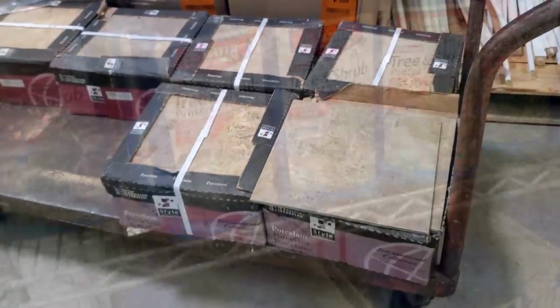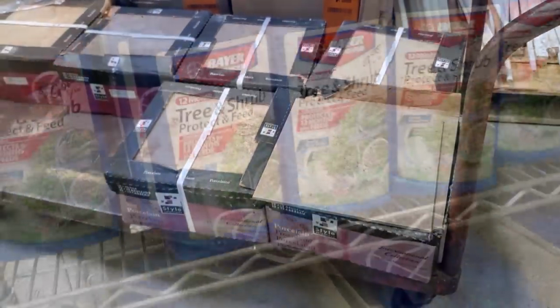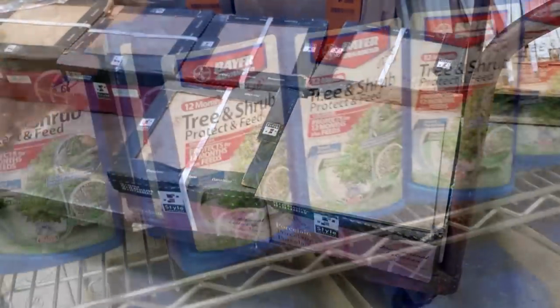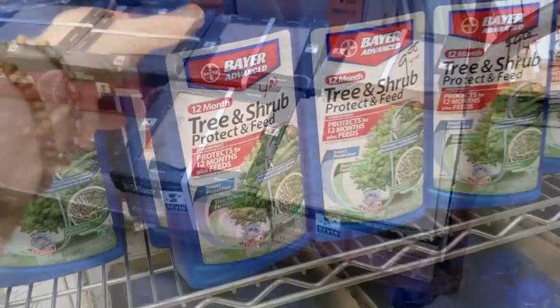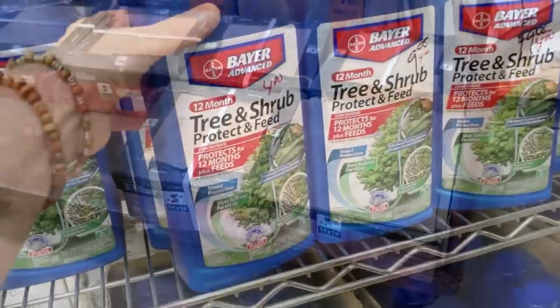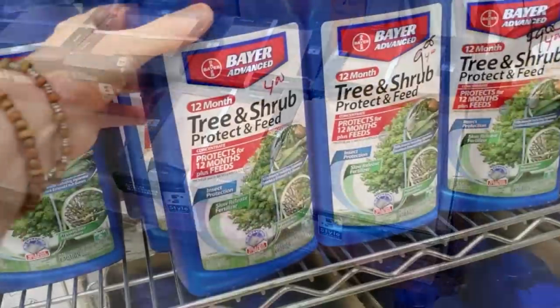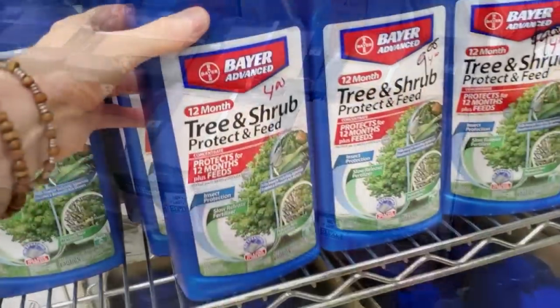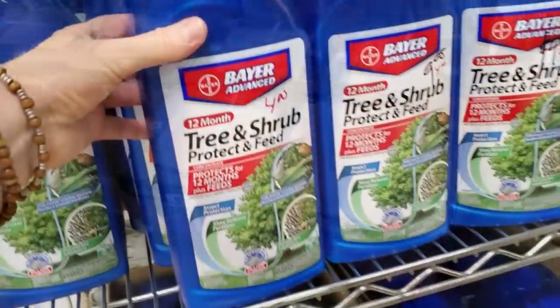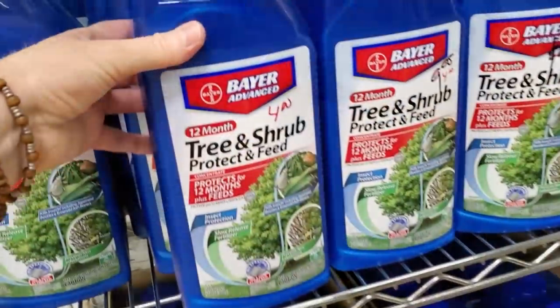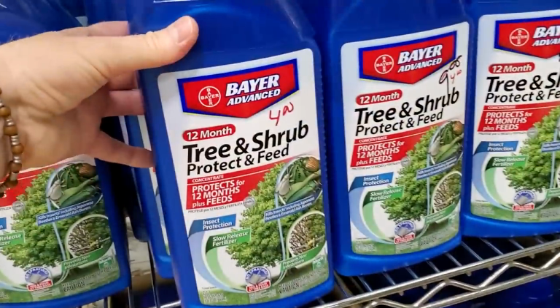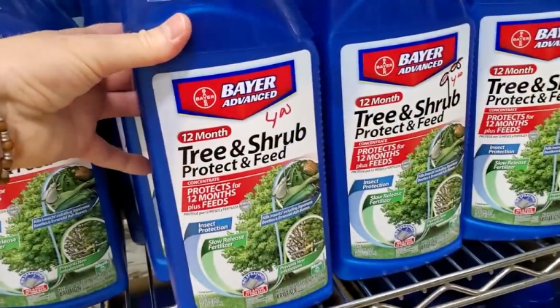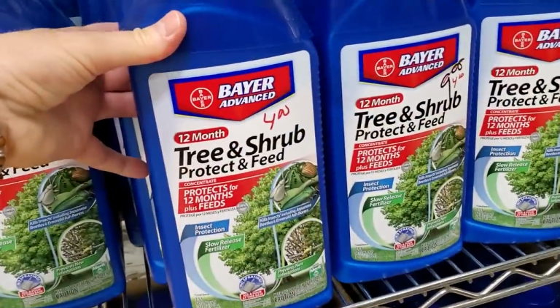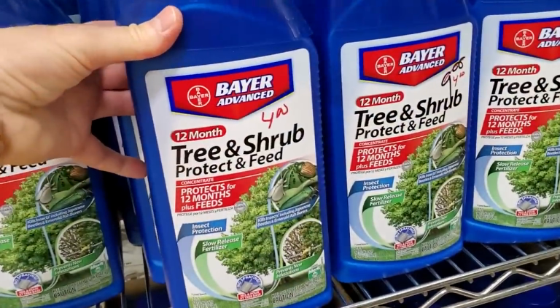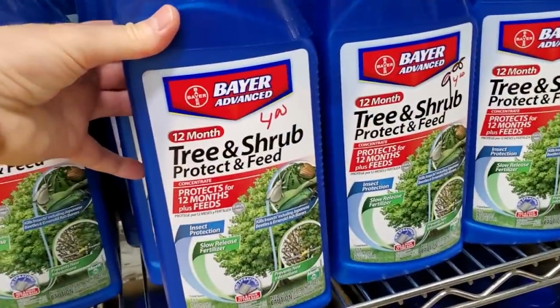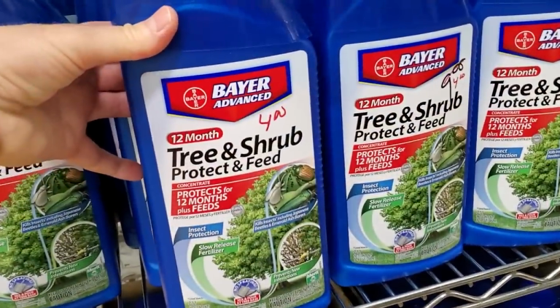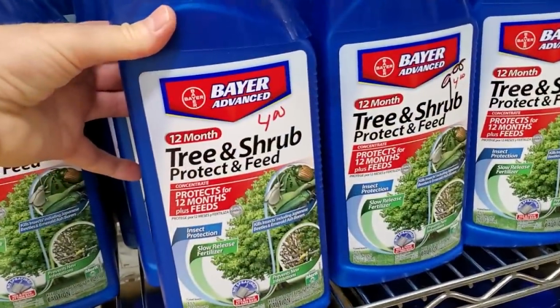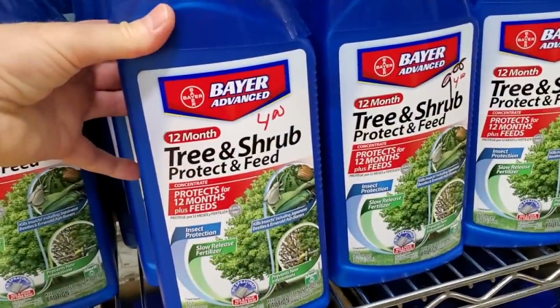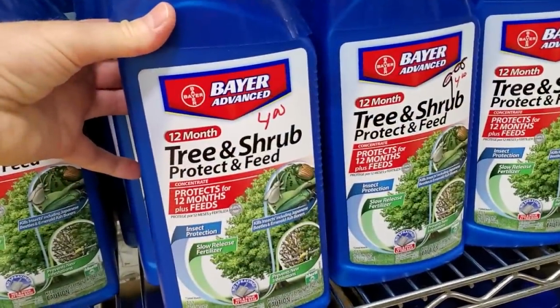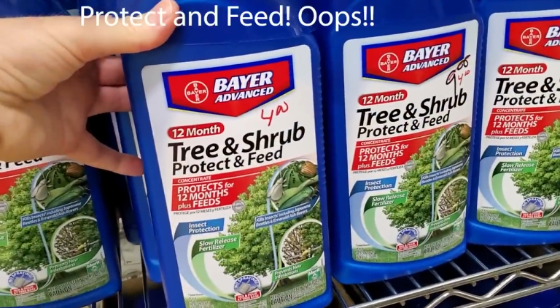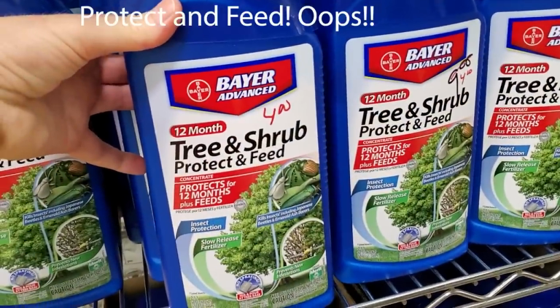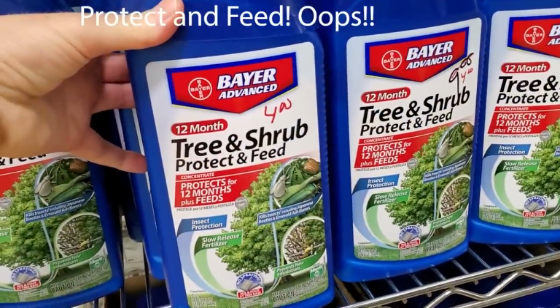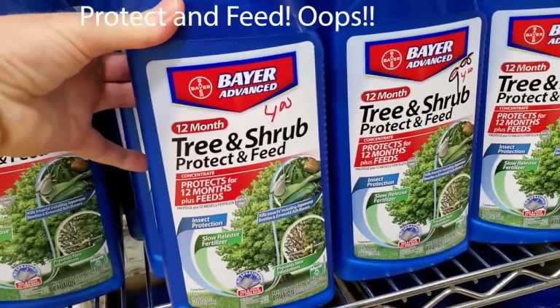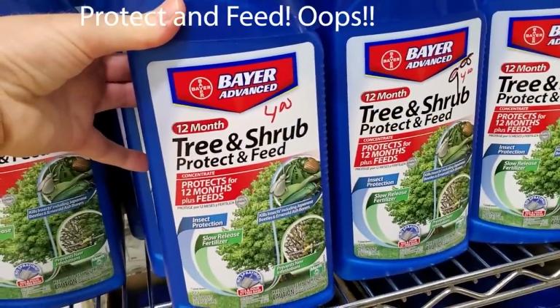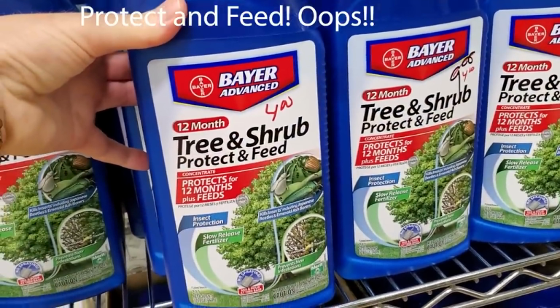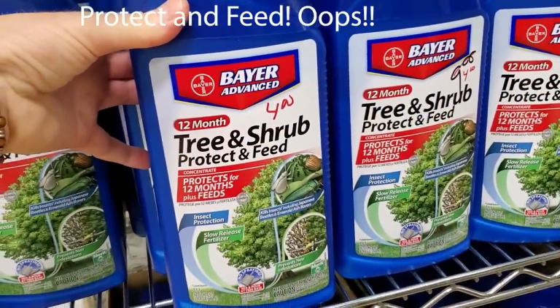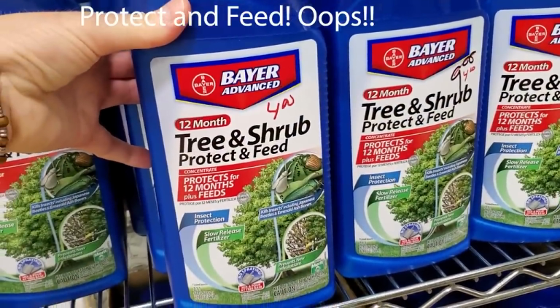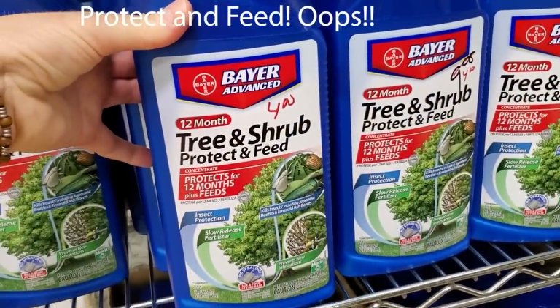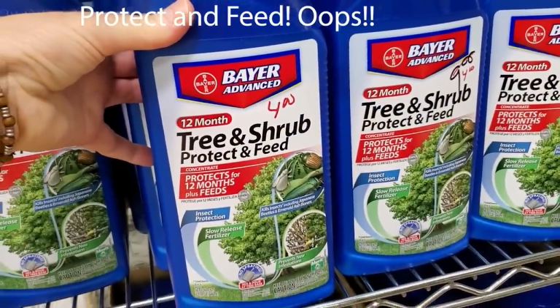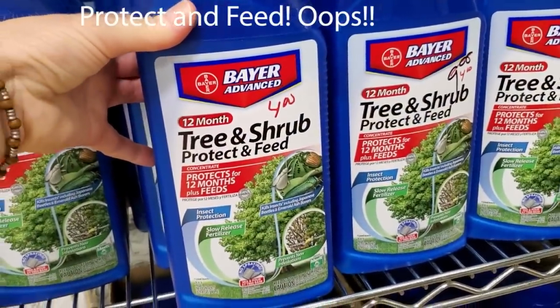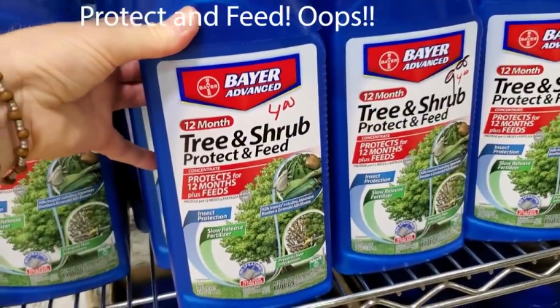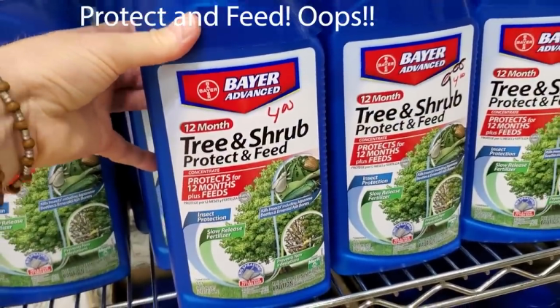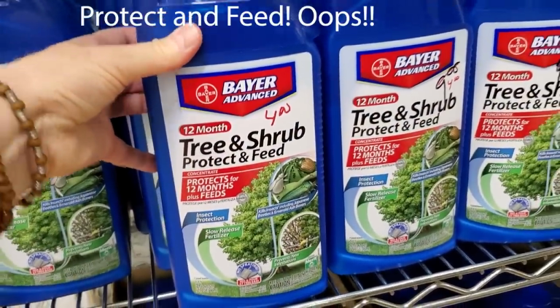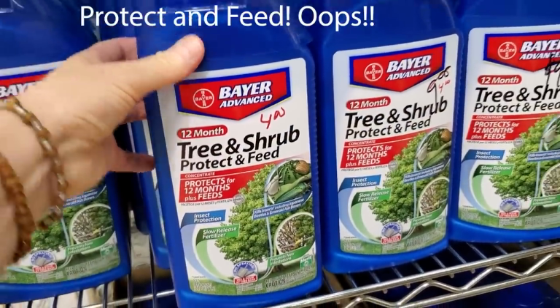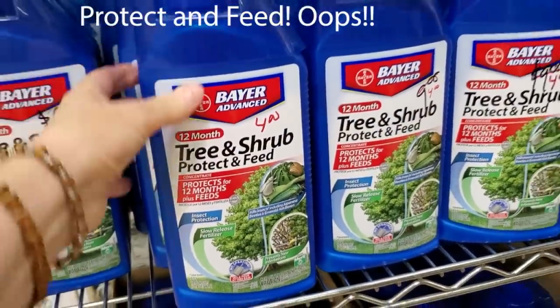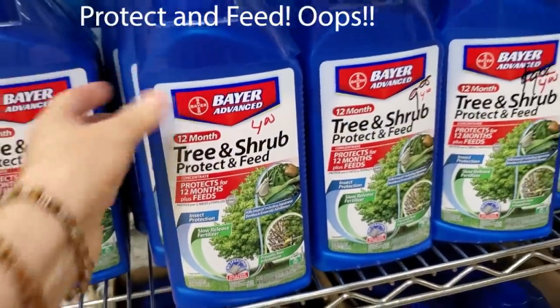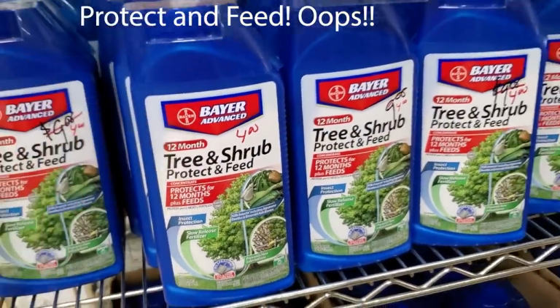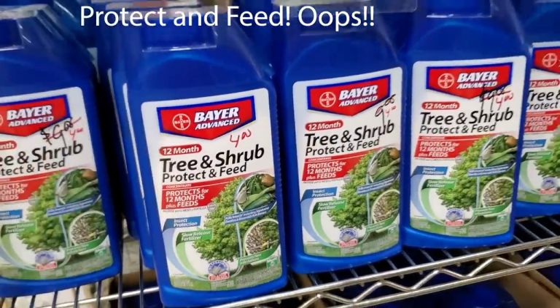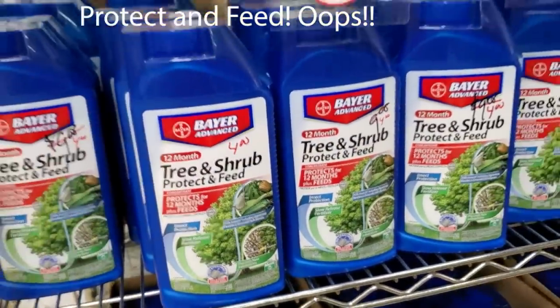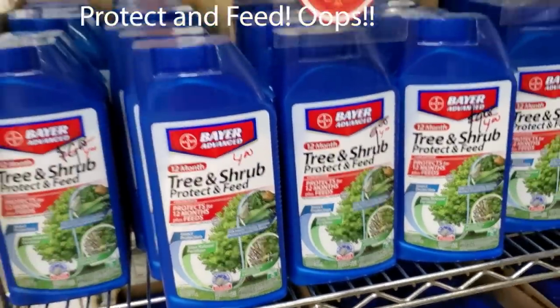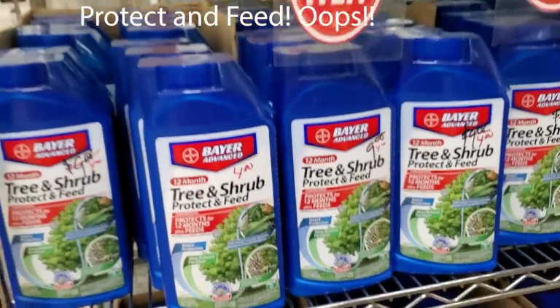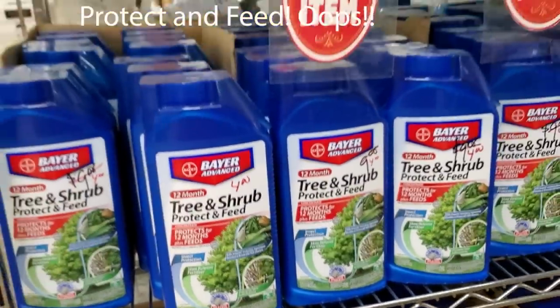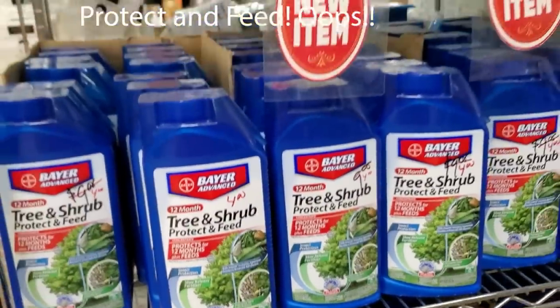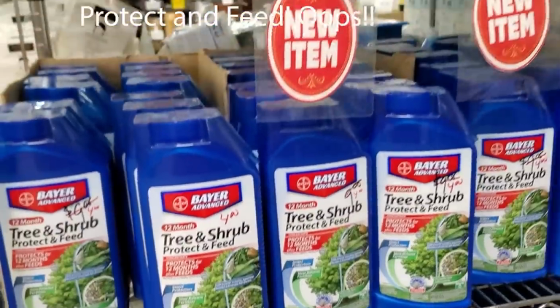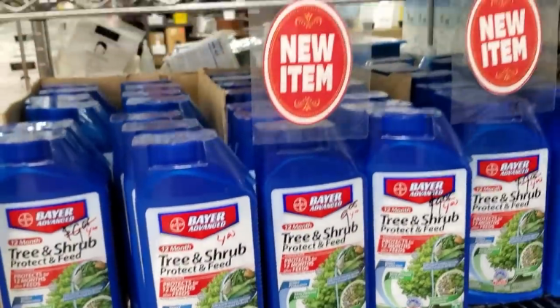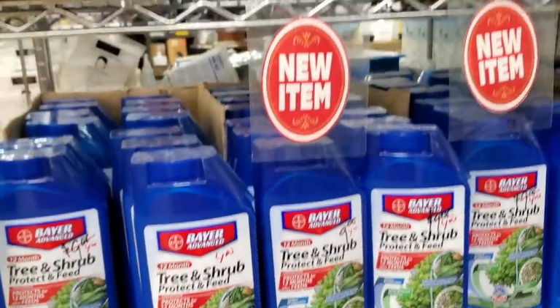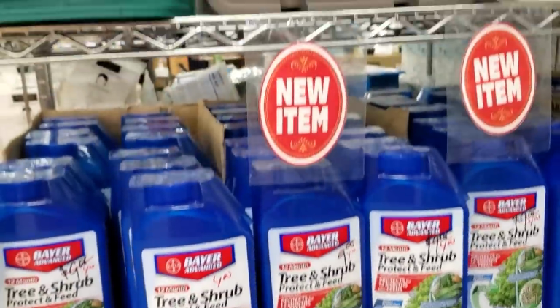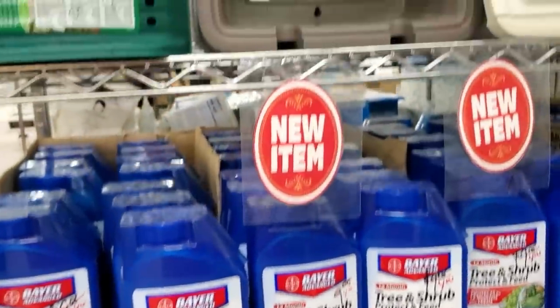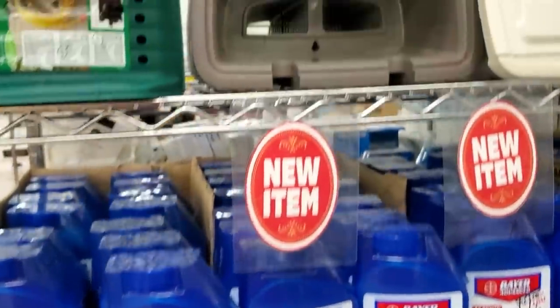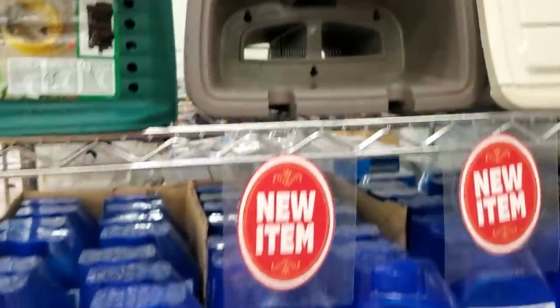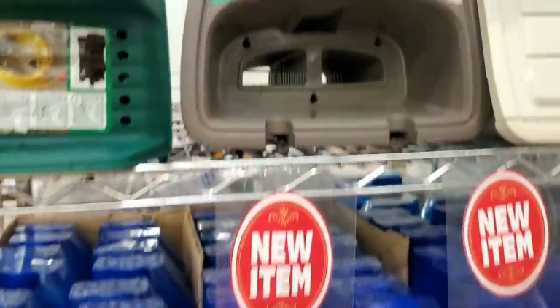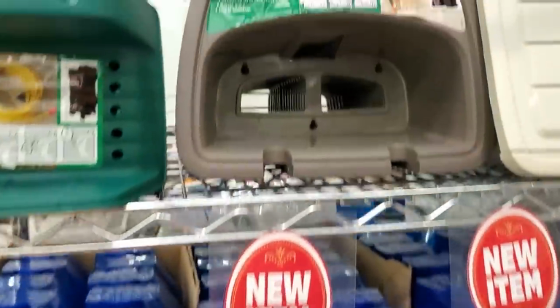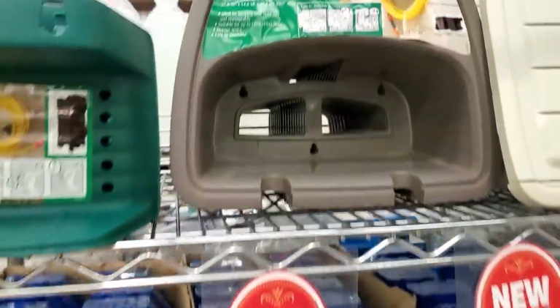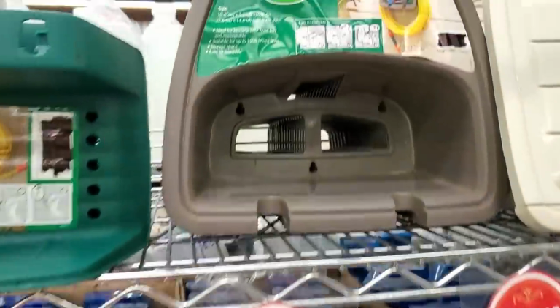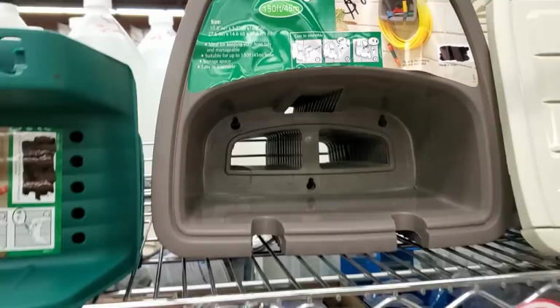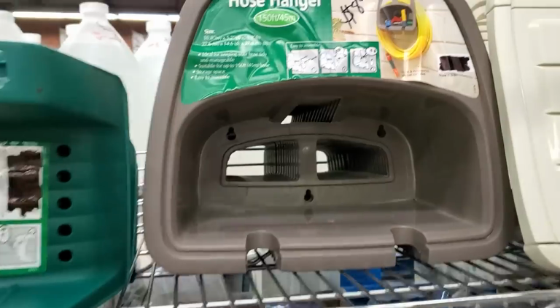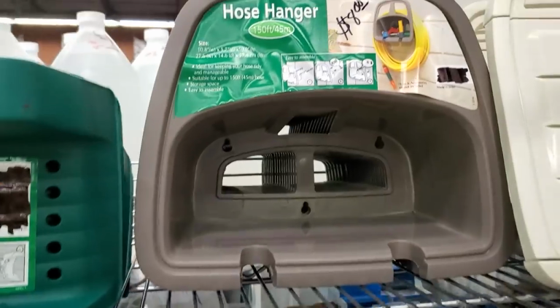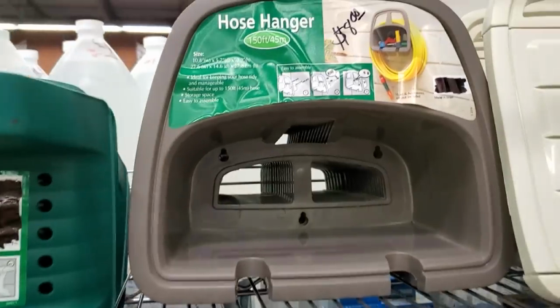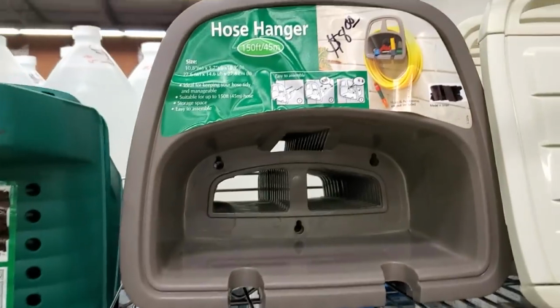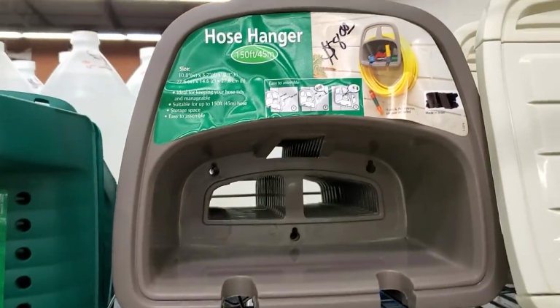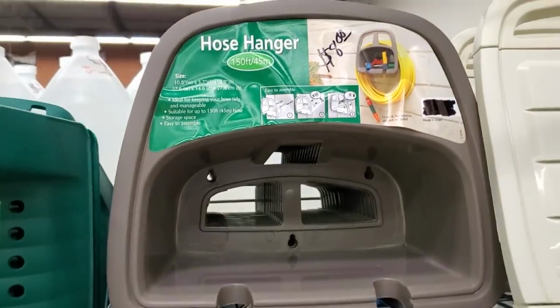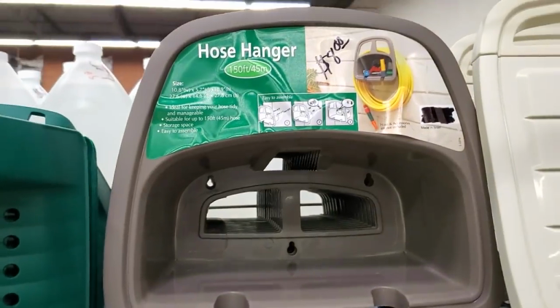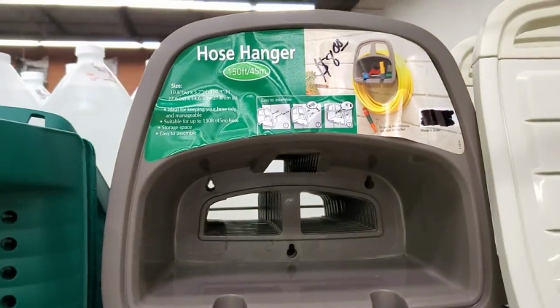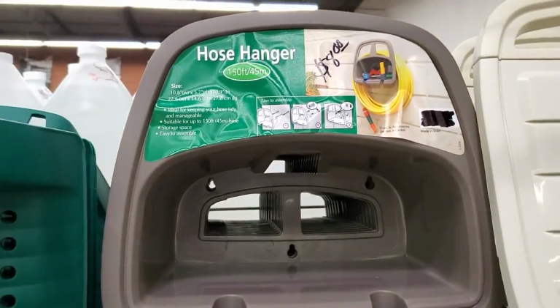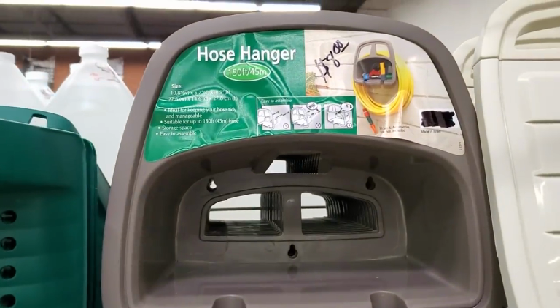They've got weed and feed for trees and shrubs, and brand new hose reels.